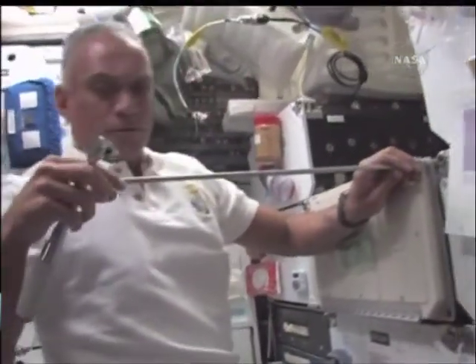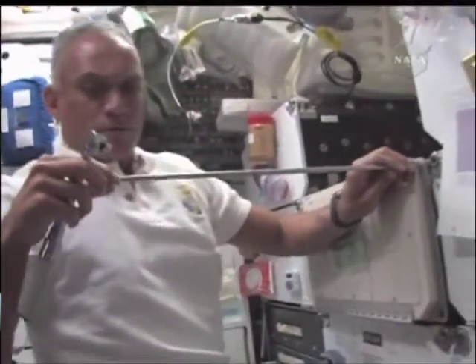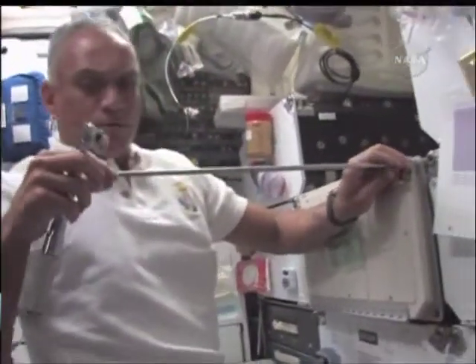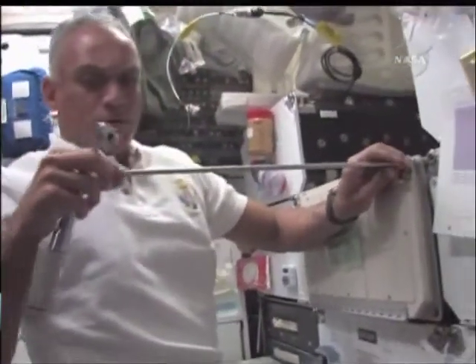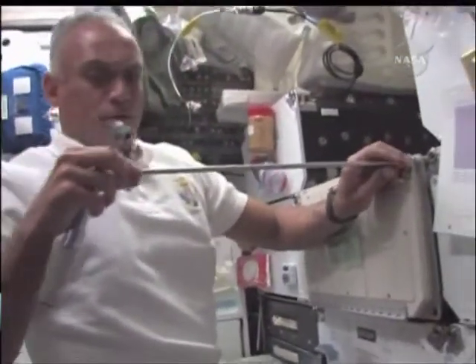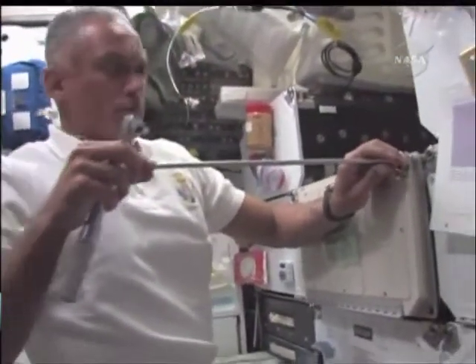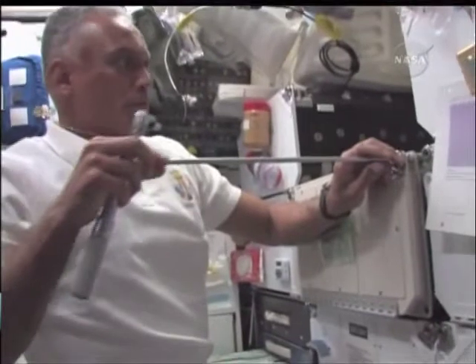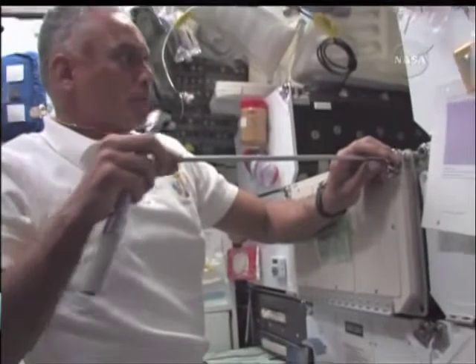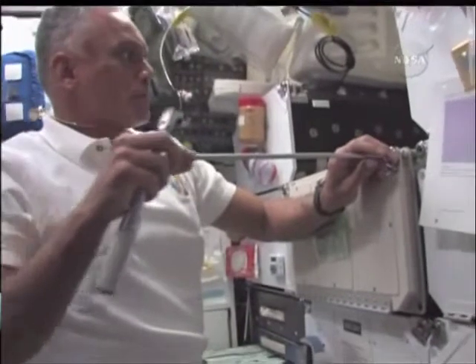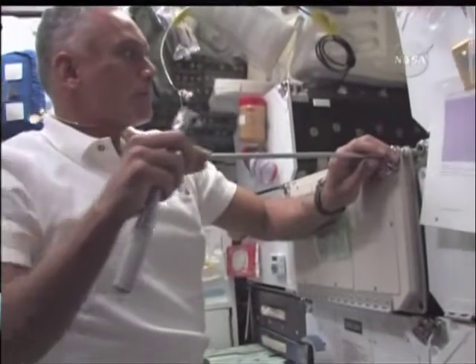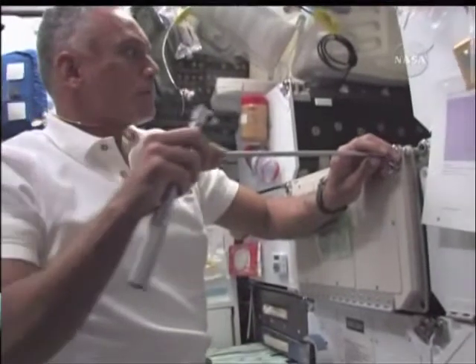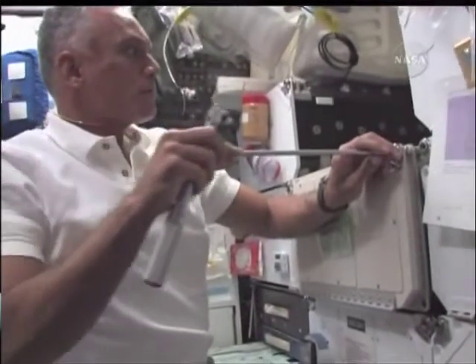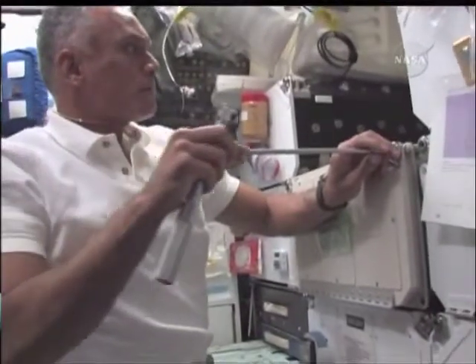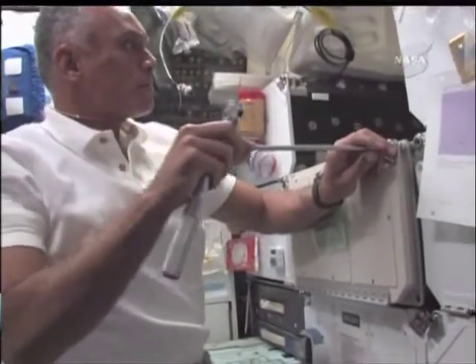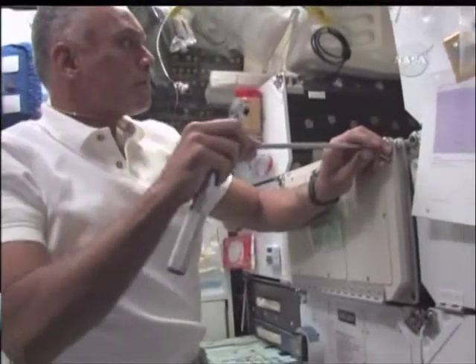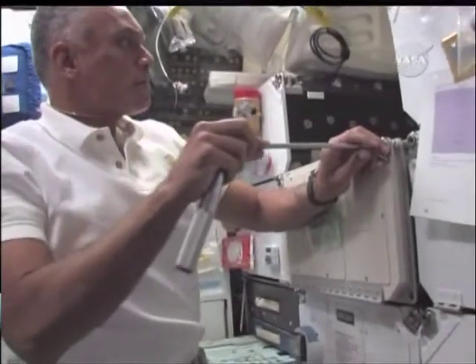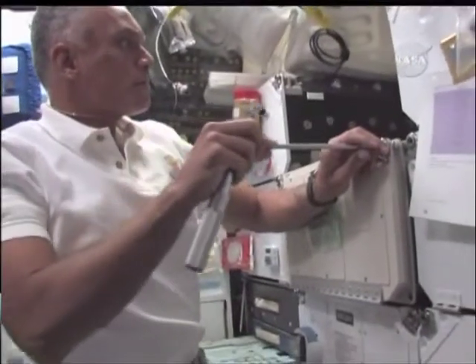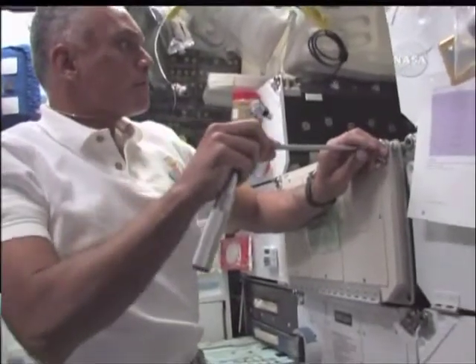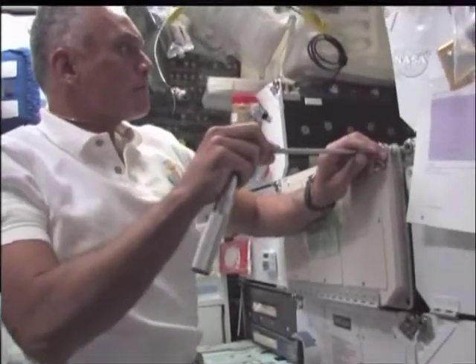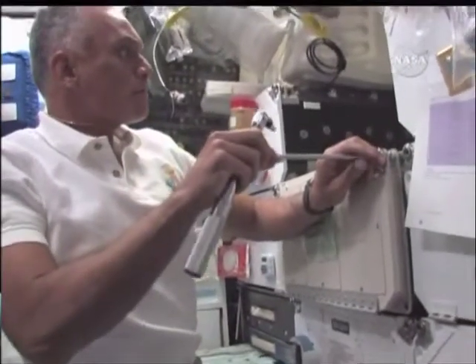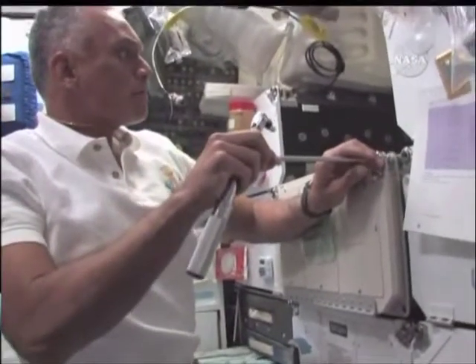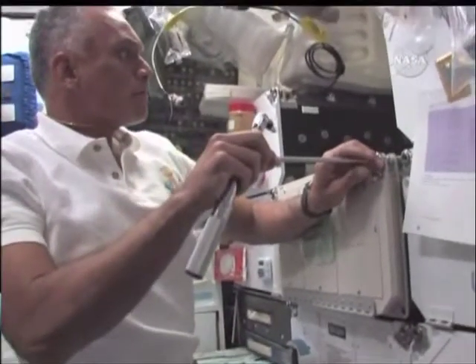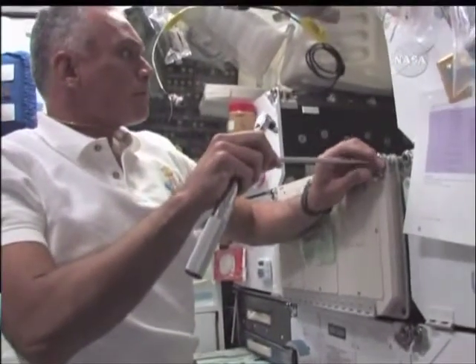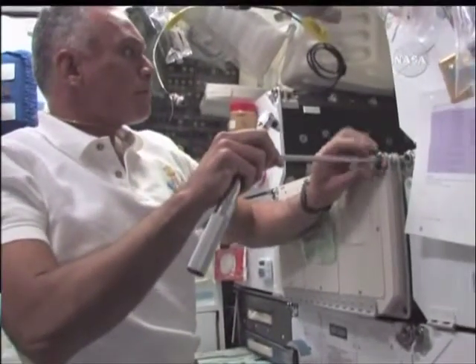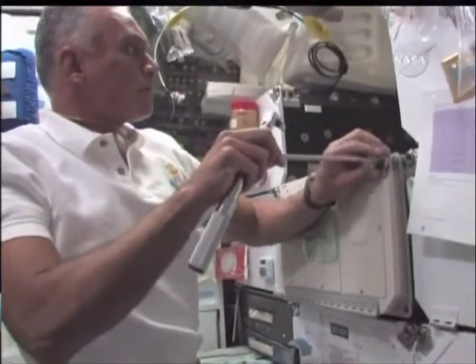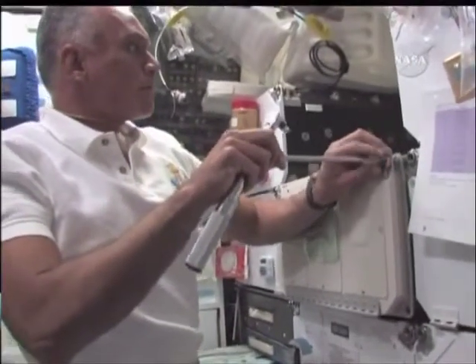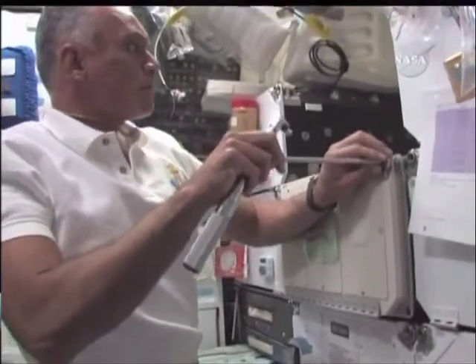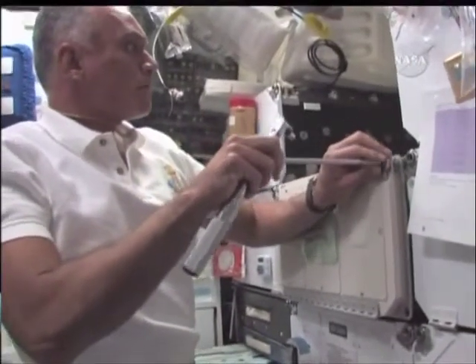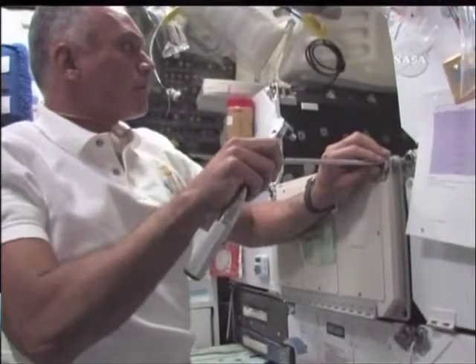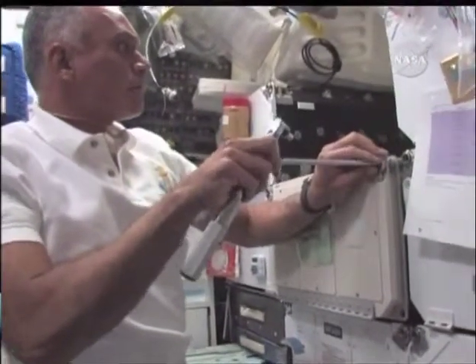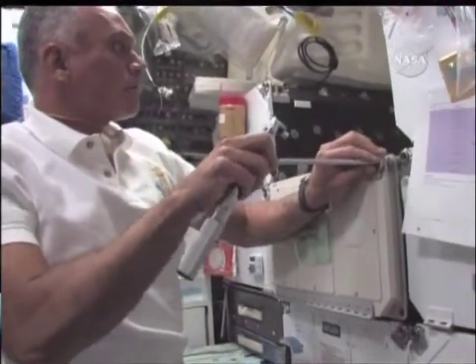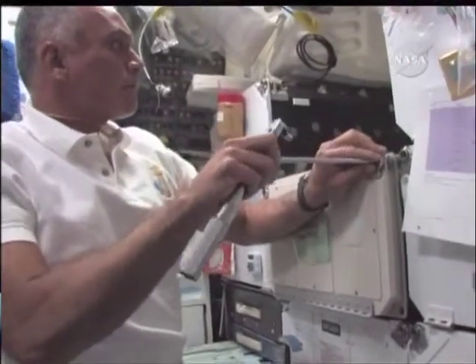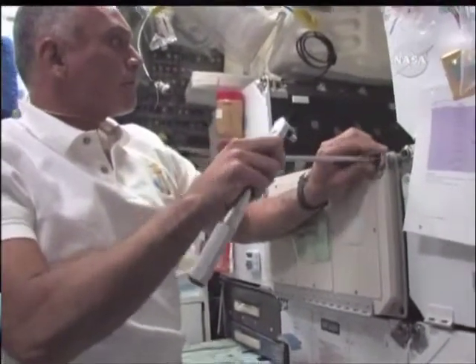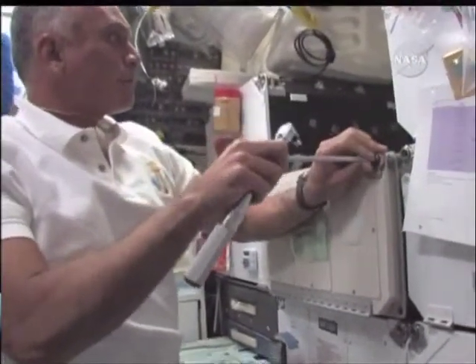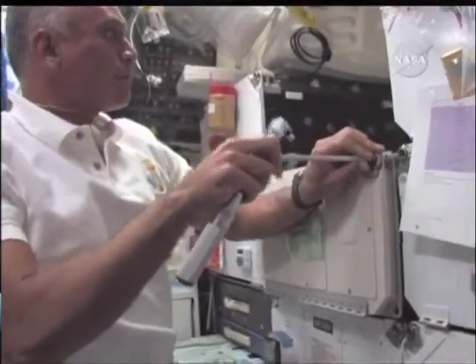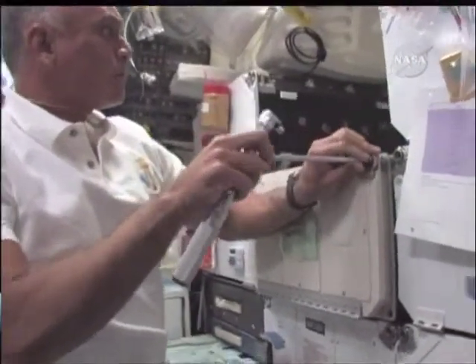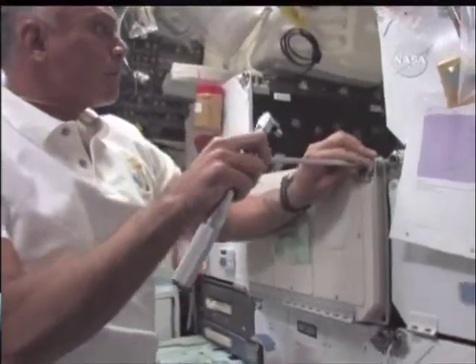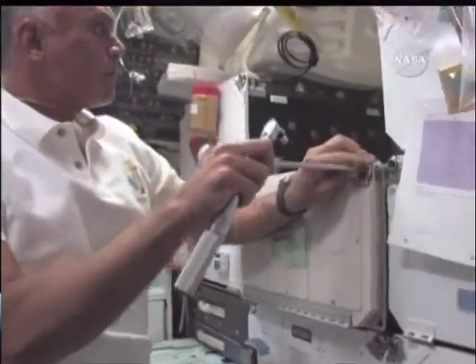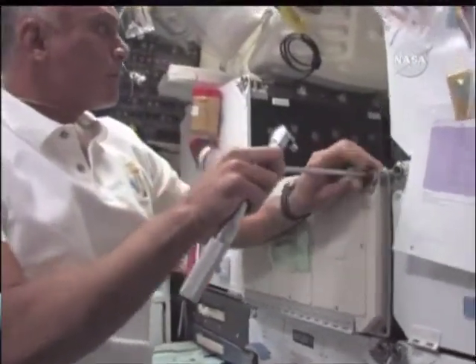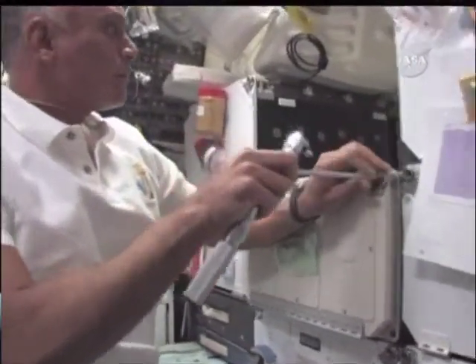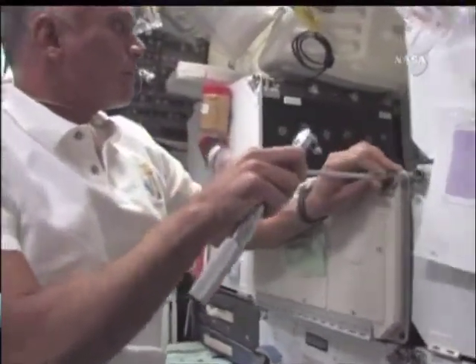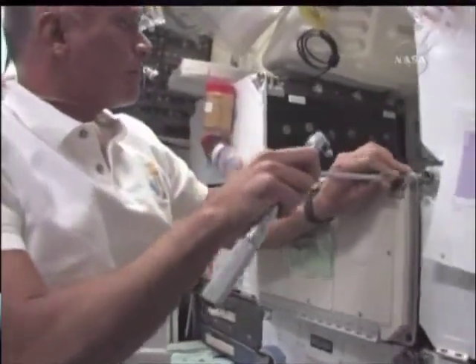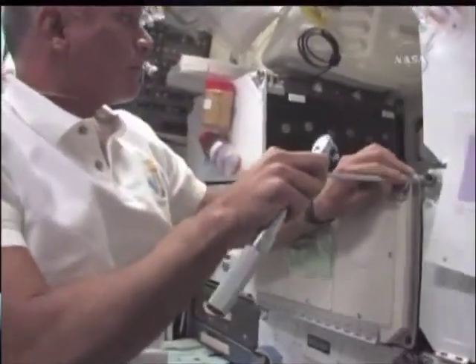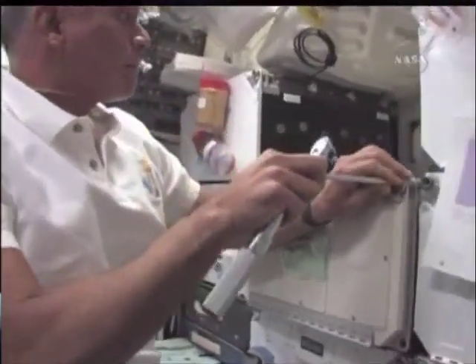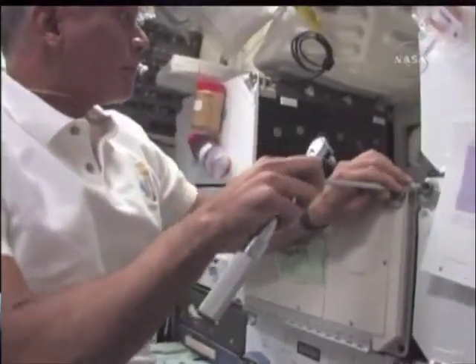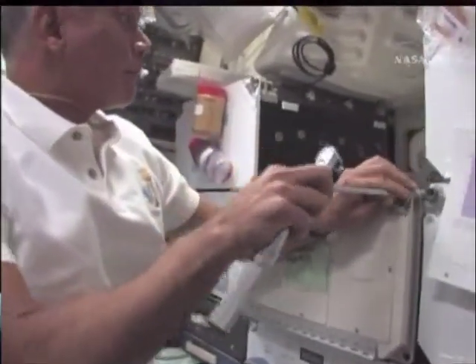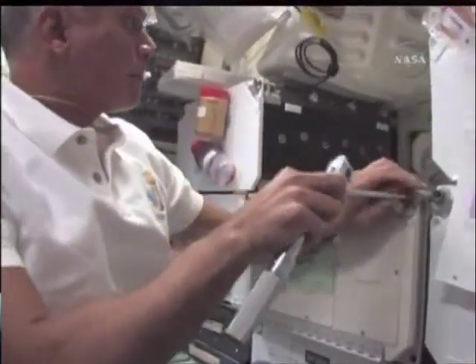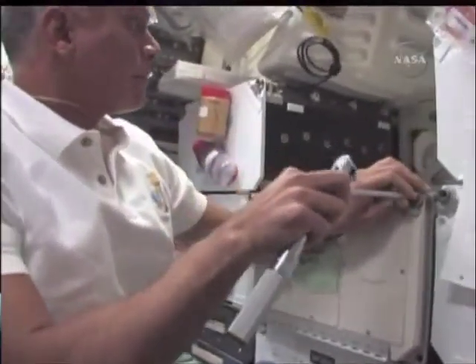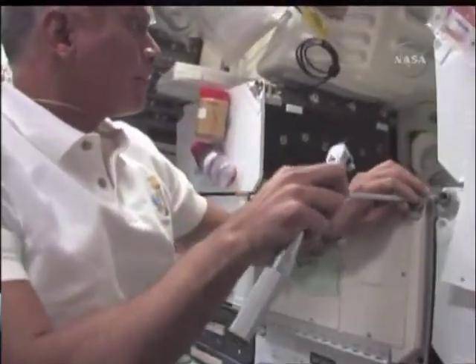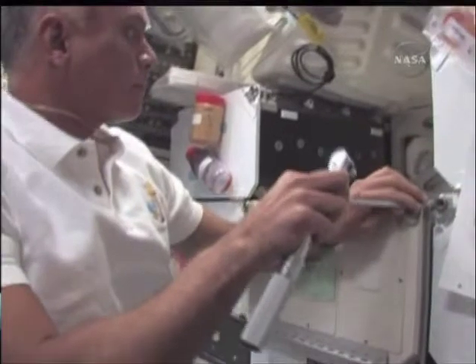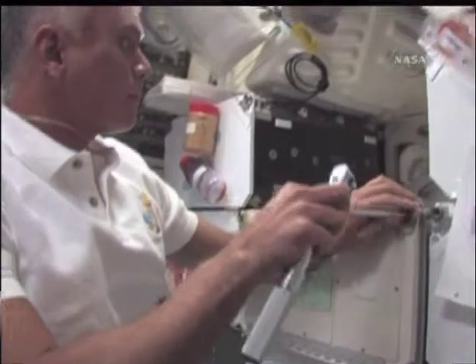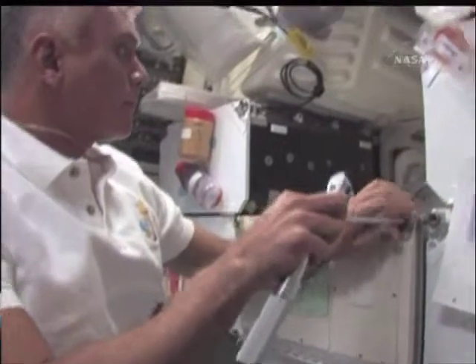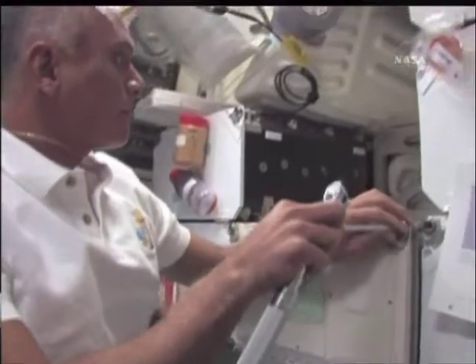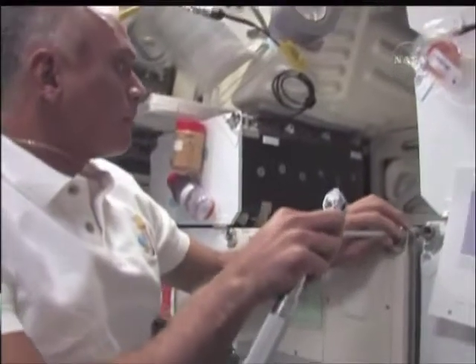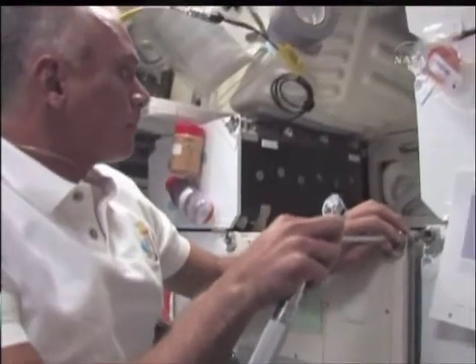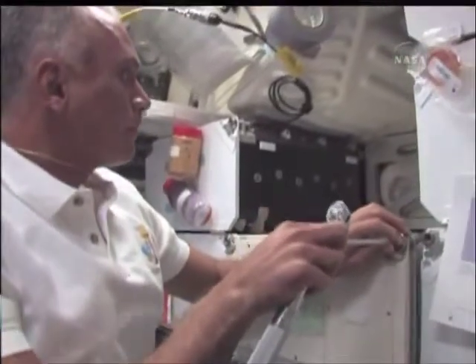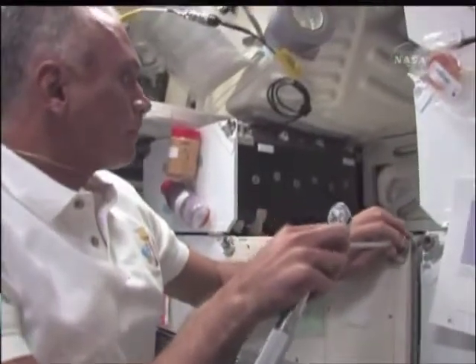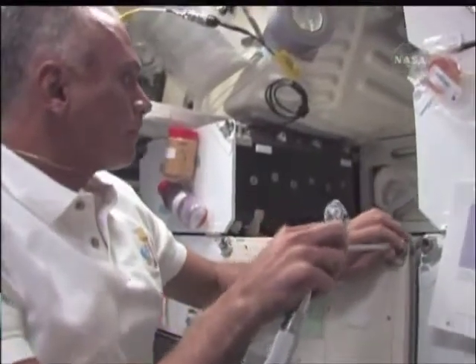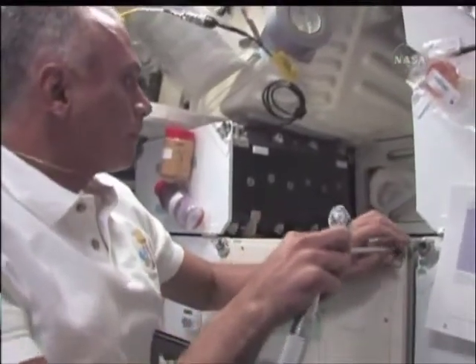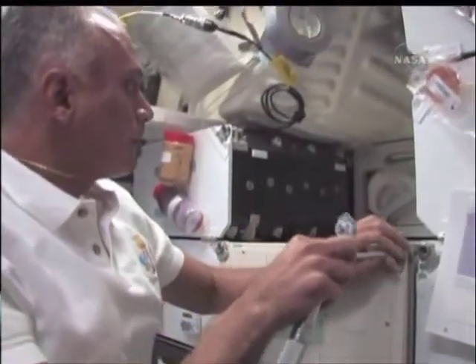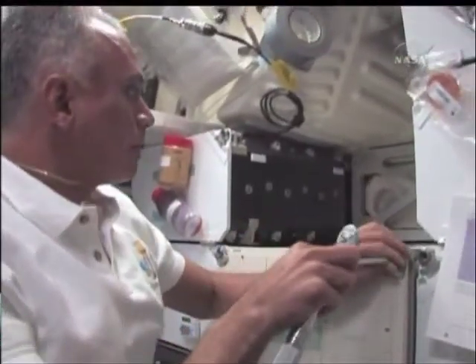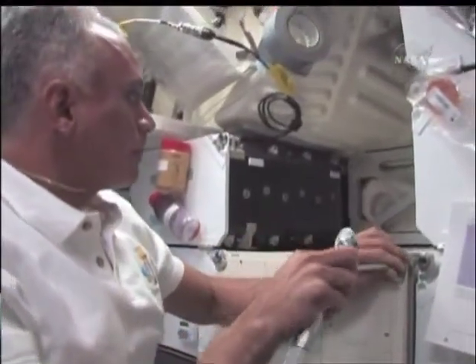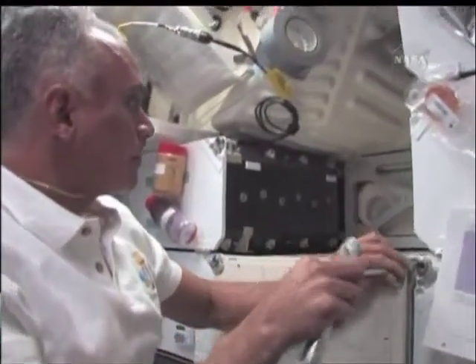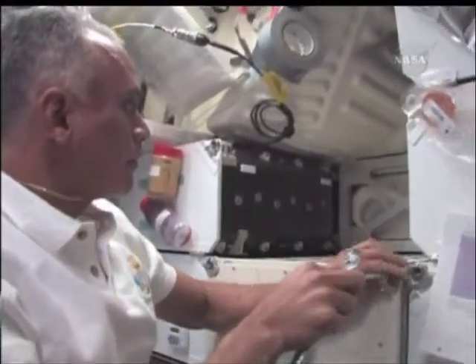It's always fun up on the shuttle order station when you get a chance to work with tools. We get some great training for in-flight maintenance down on the ground.